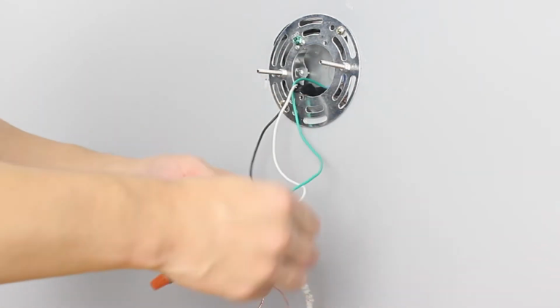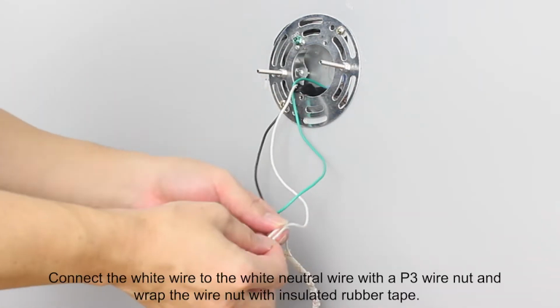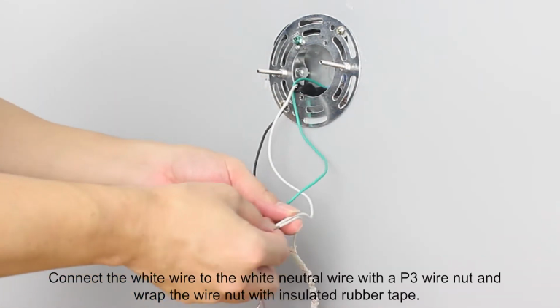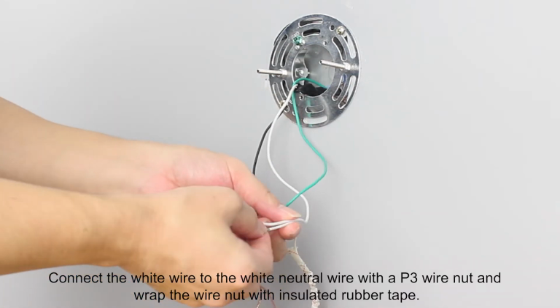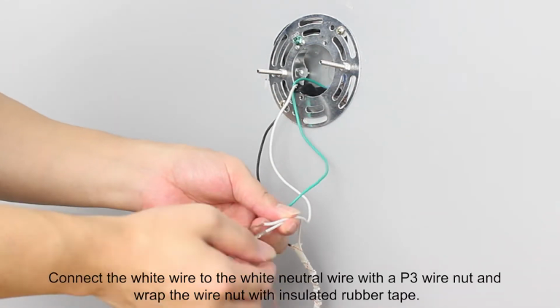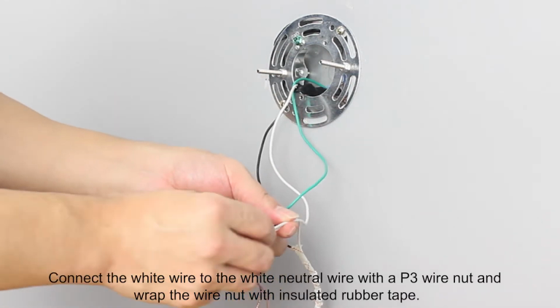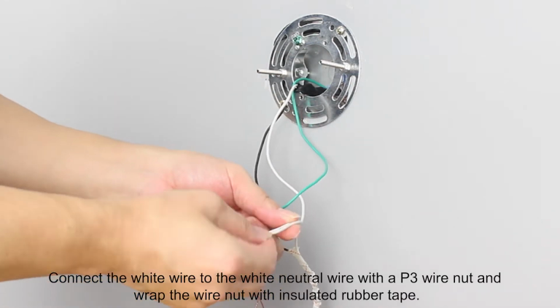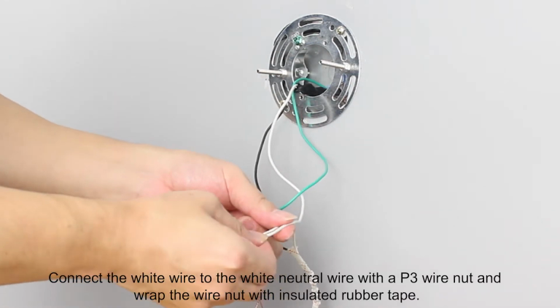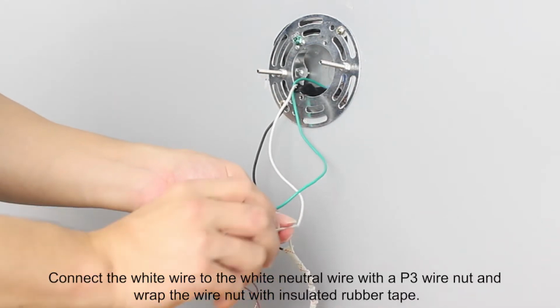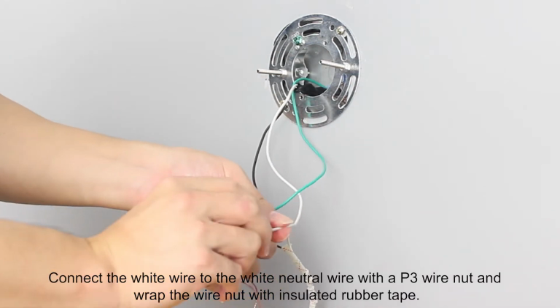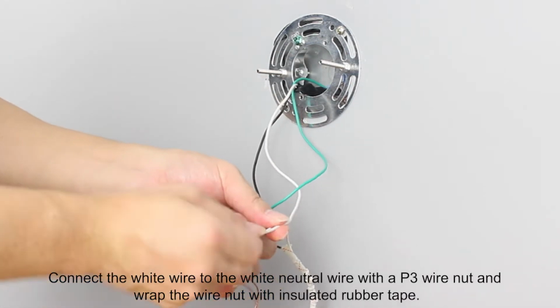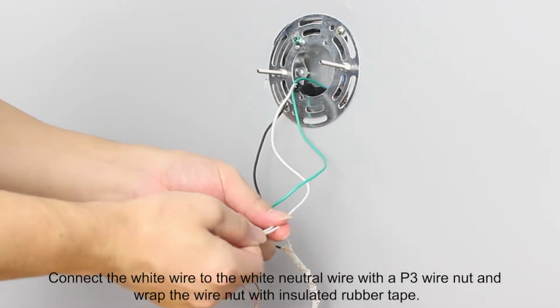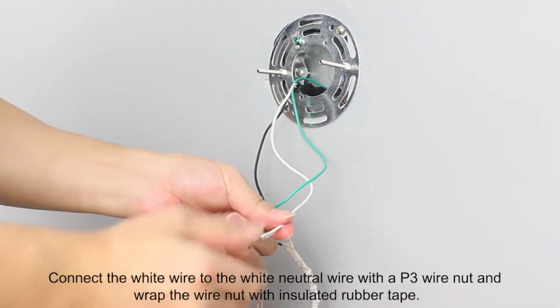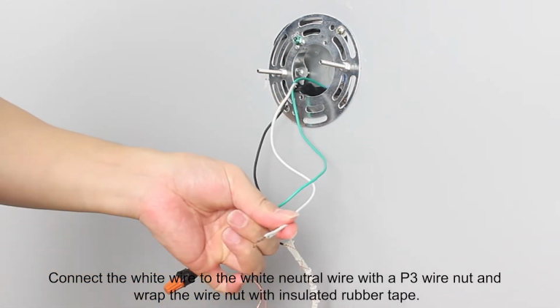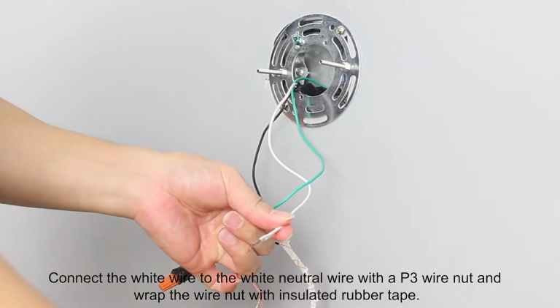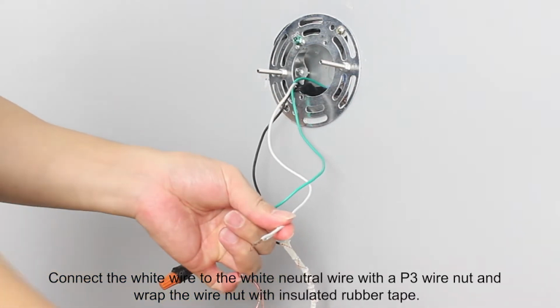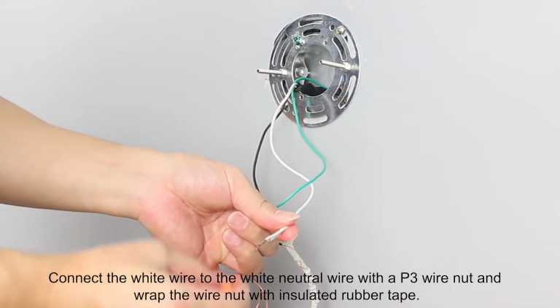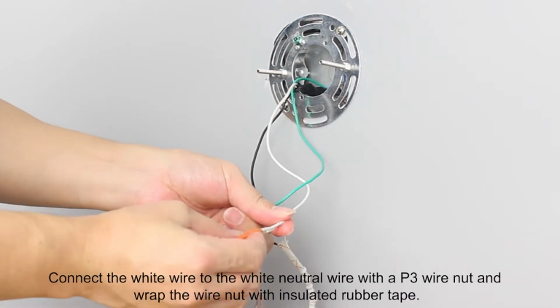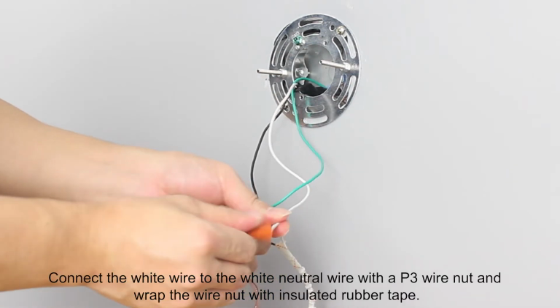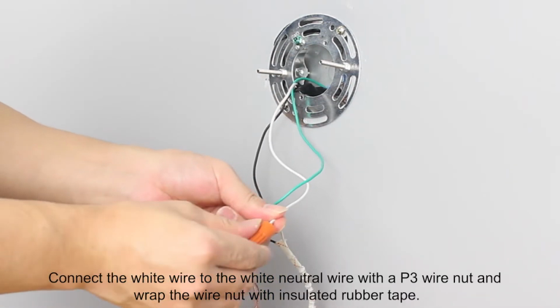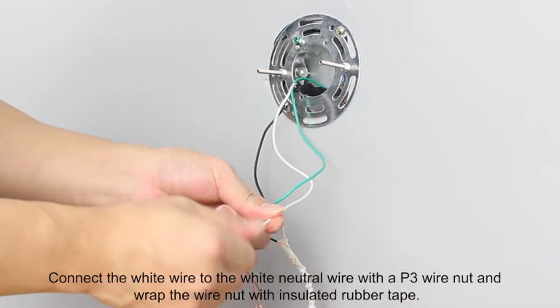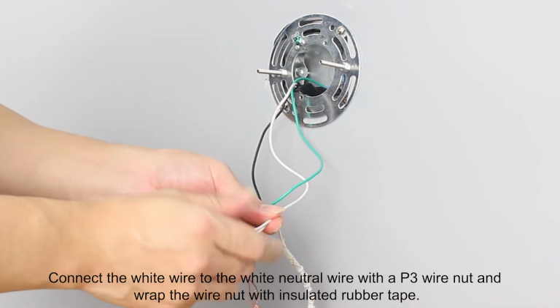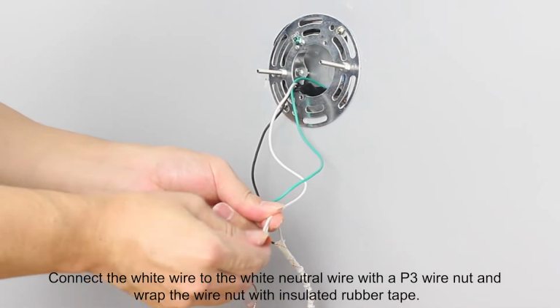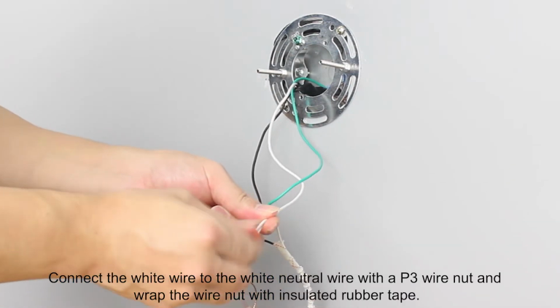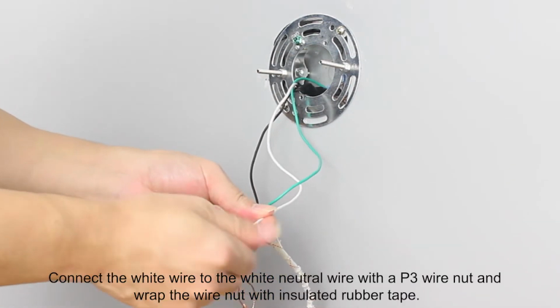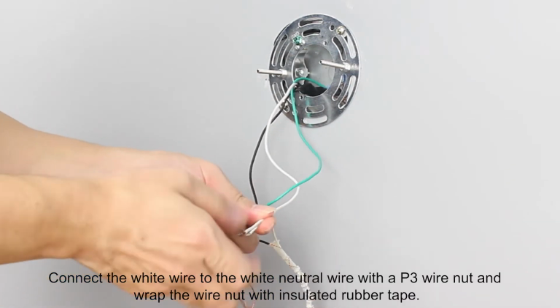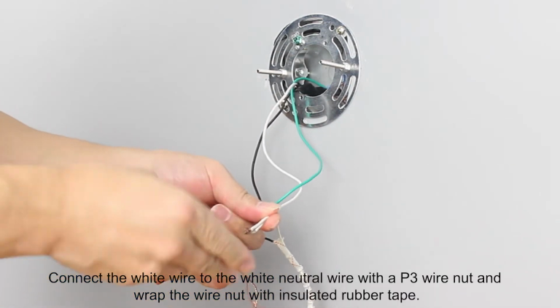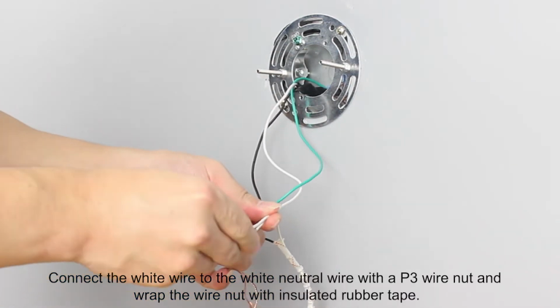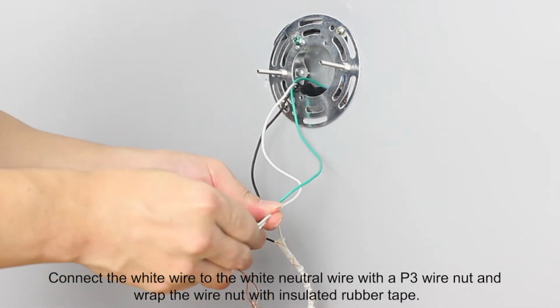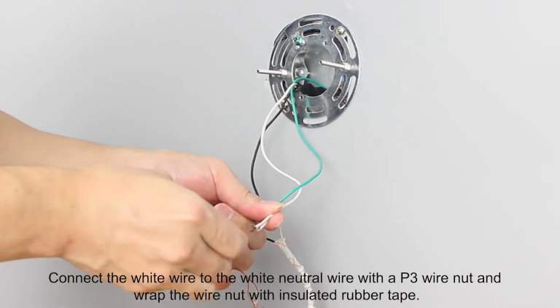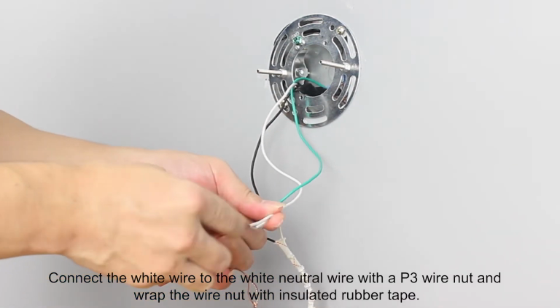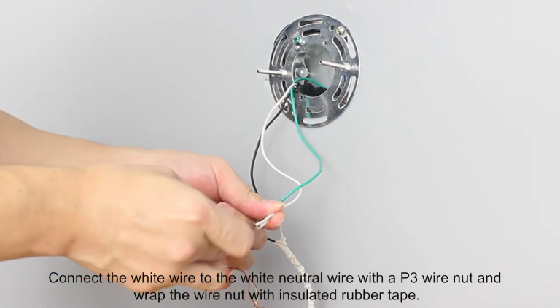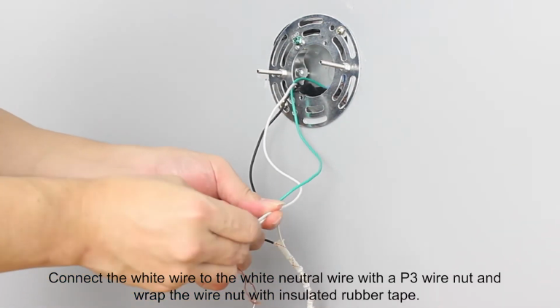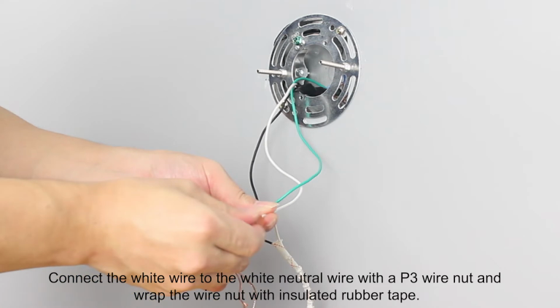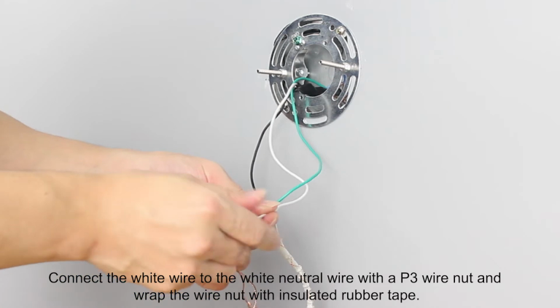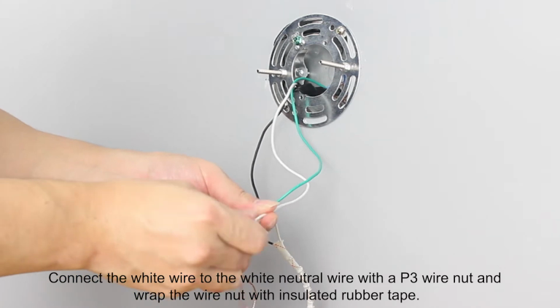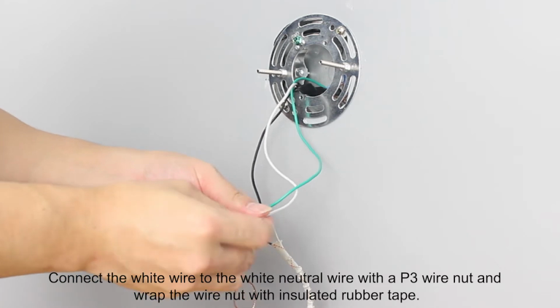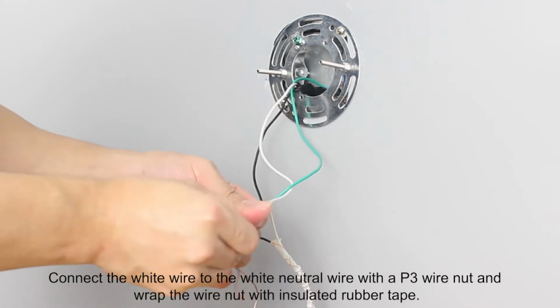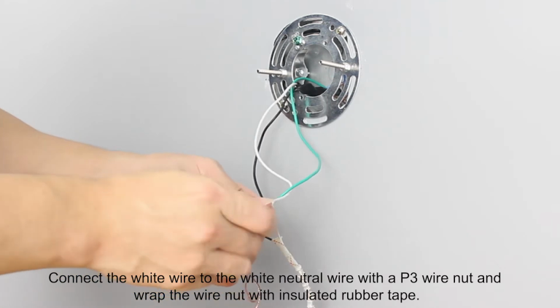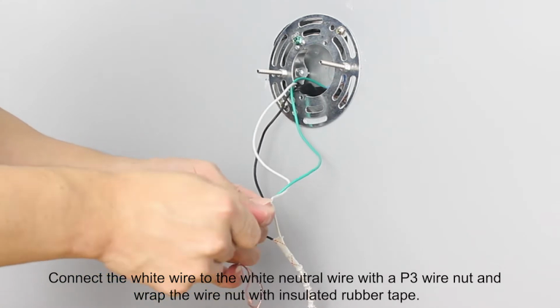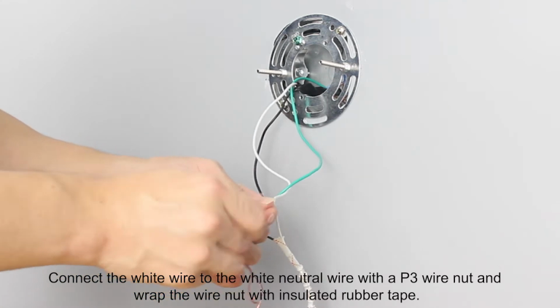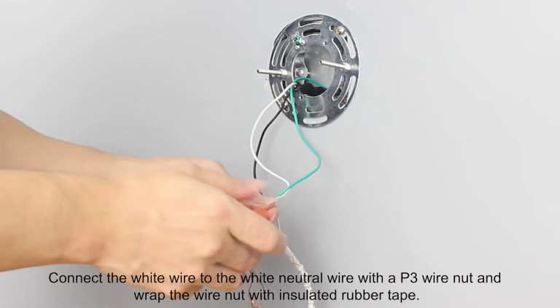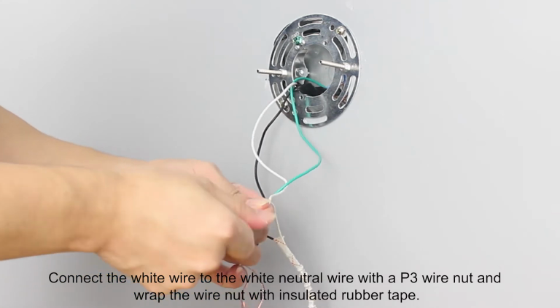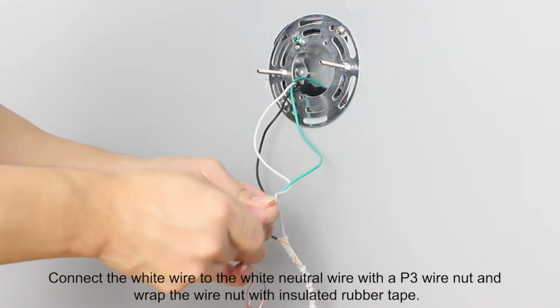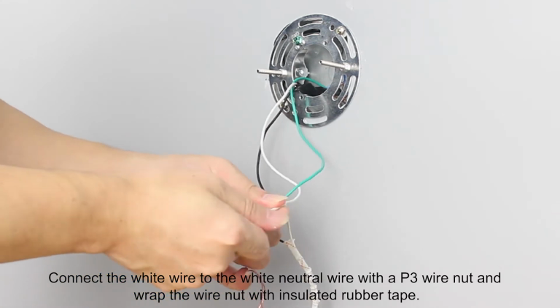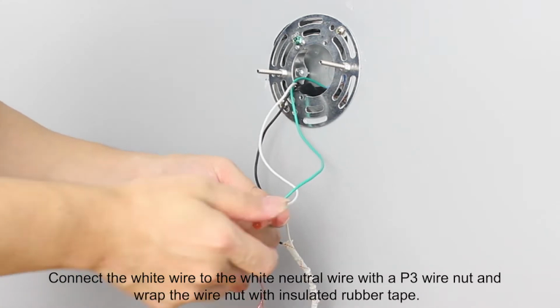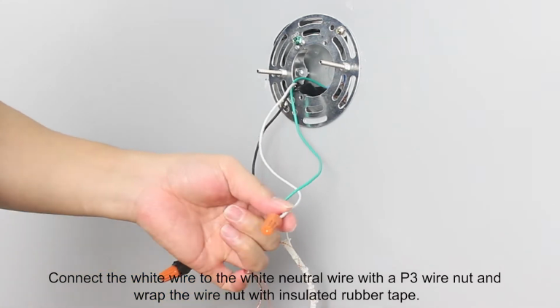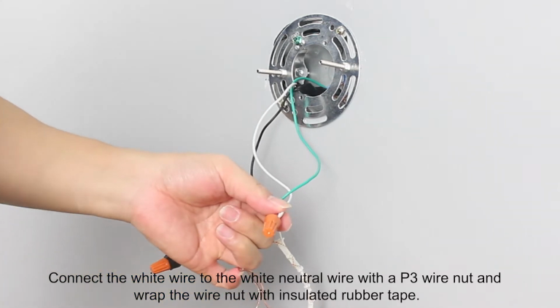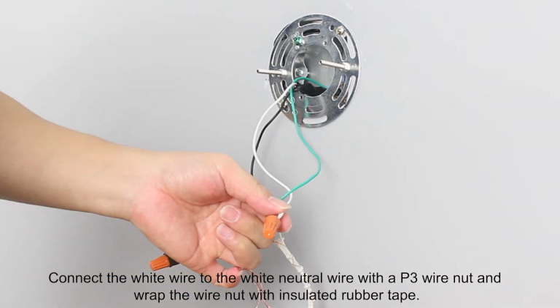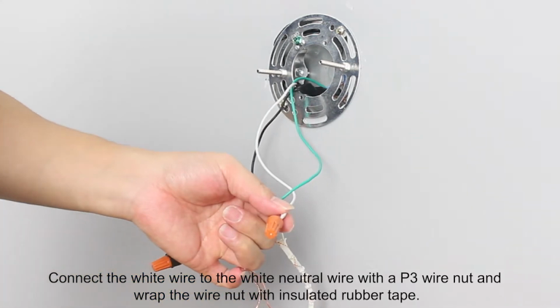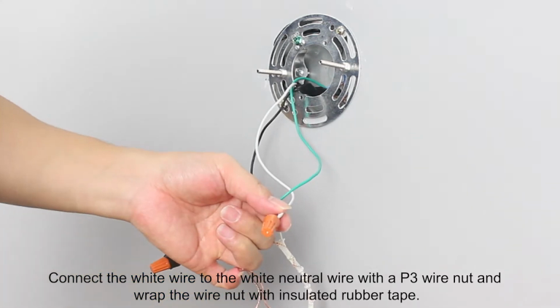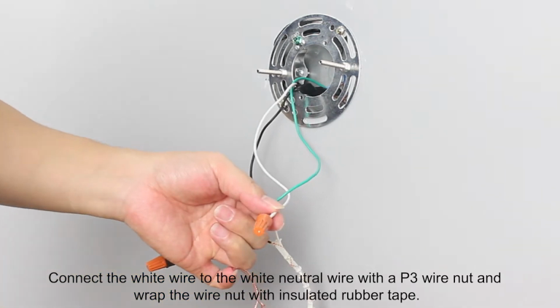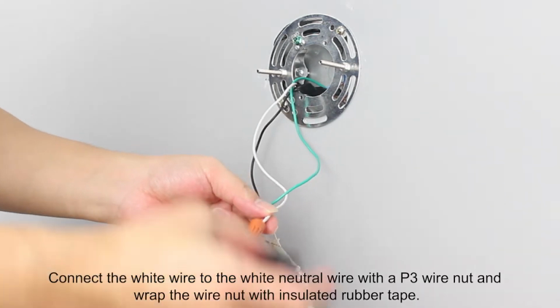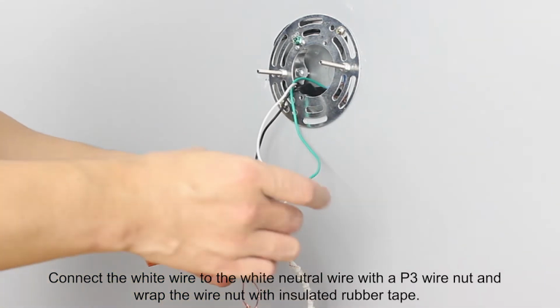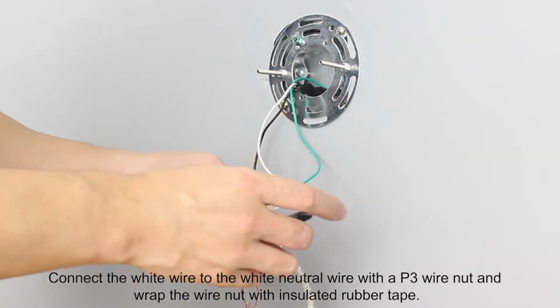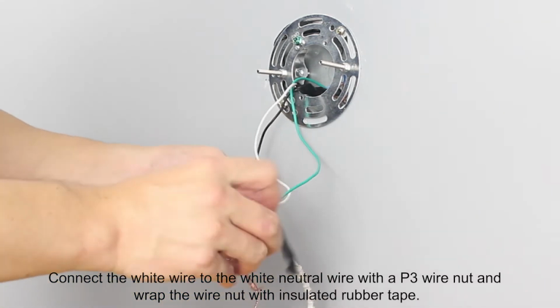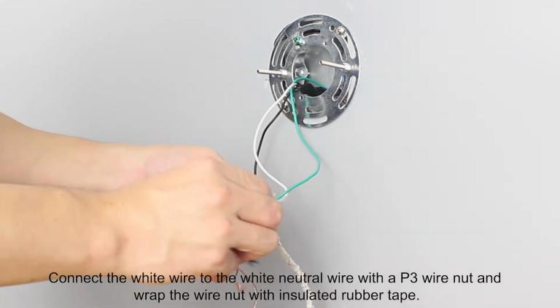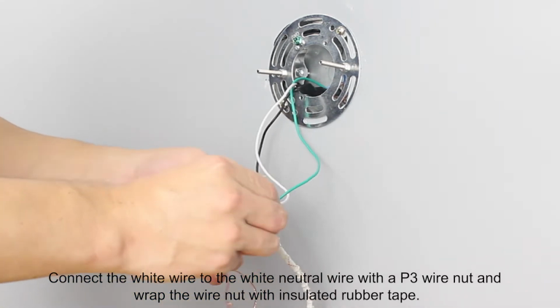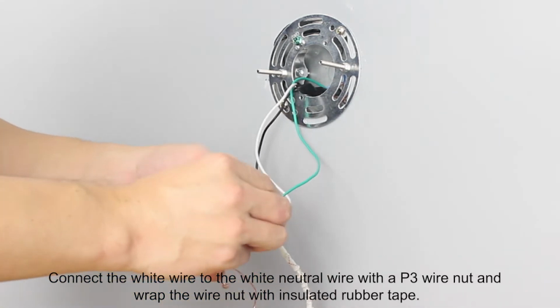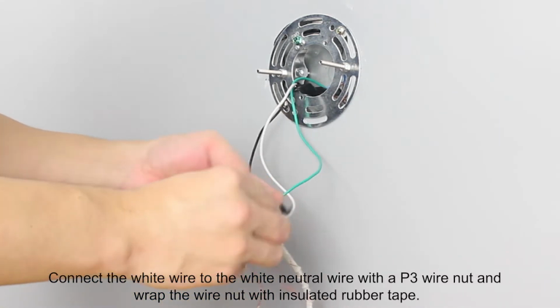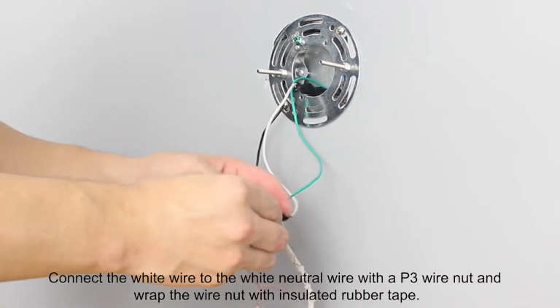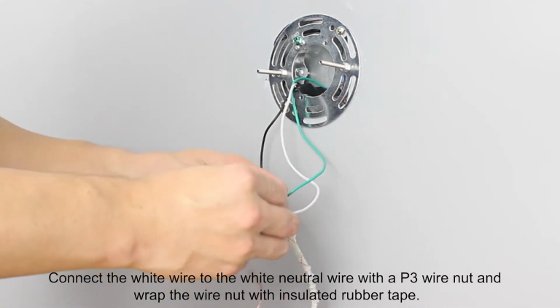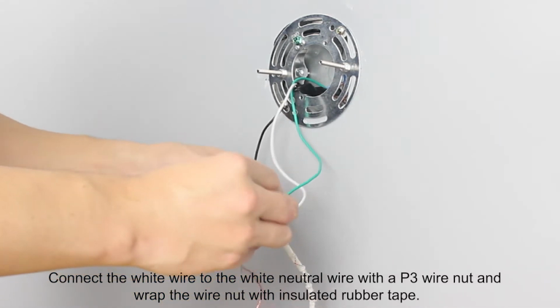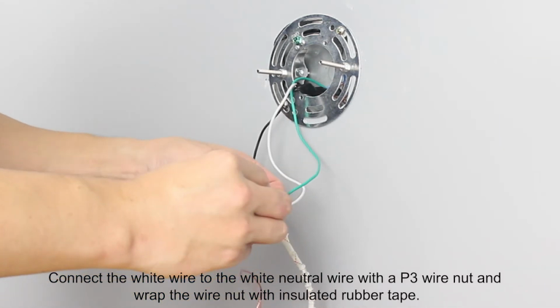Connect the white wire to the white neutral wire with a P3 wire nut and wrap the wire nut with insulated rubber tape.